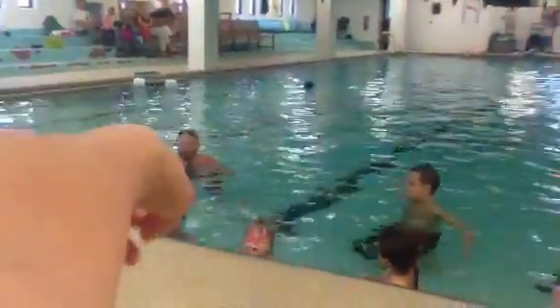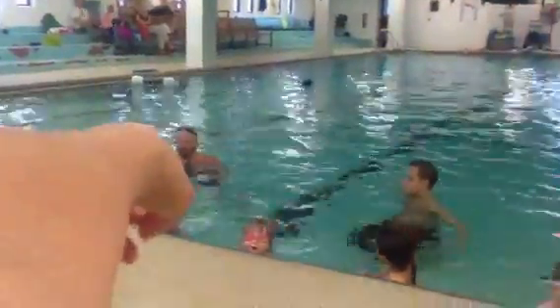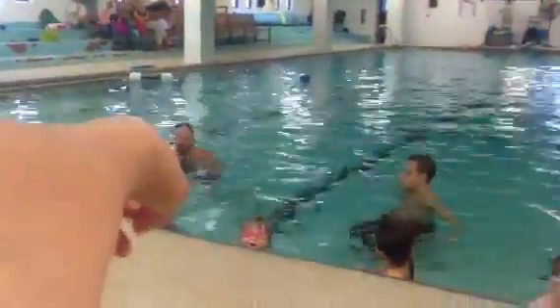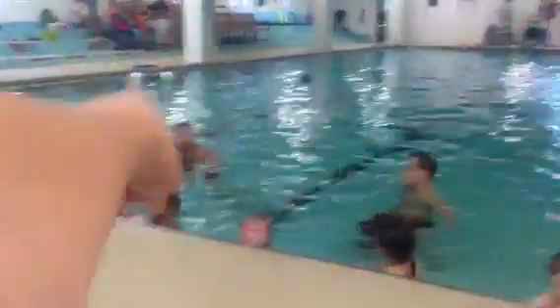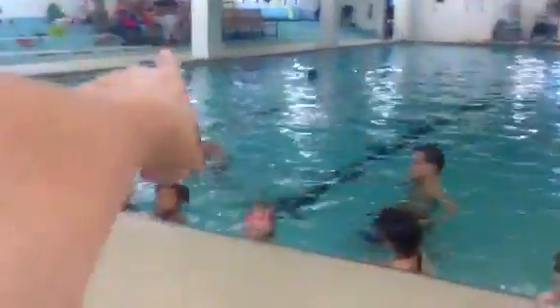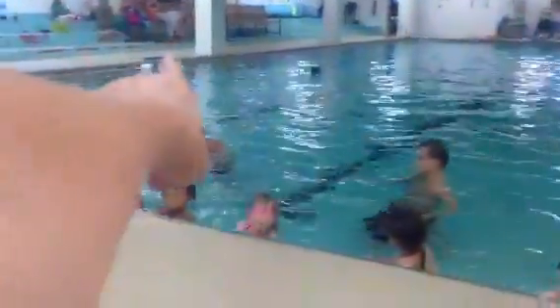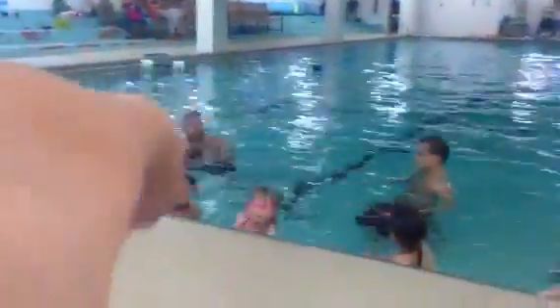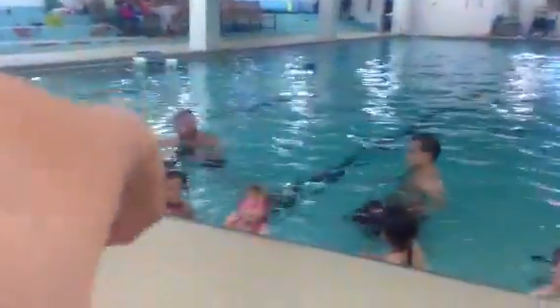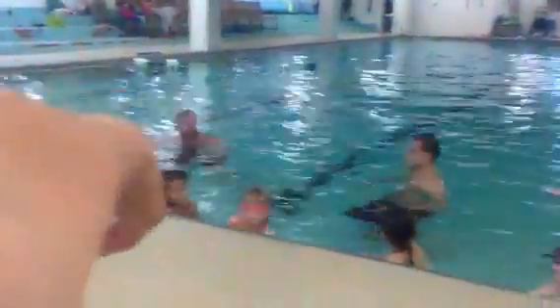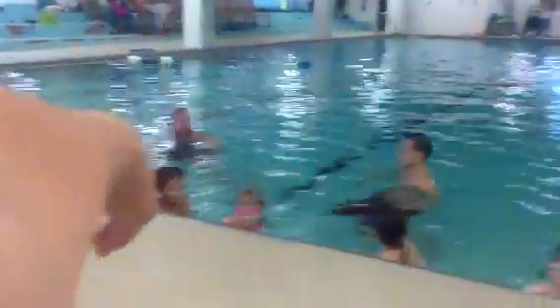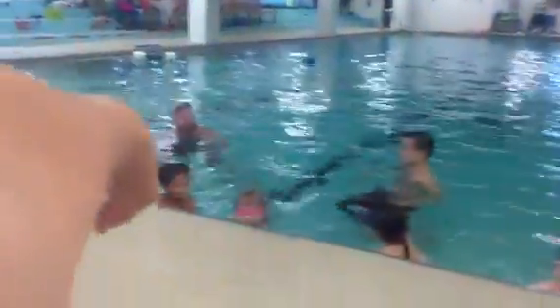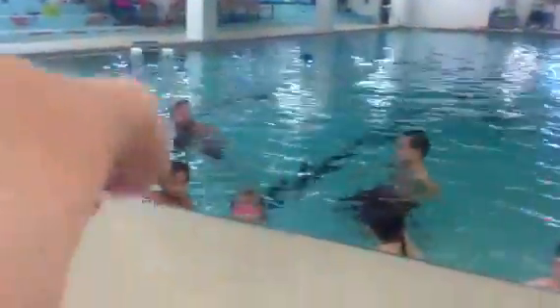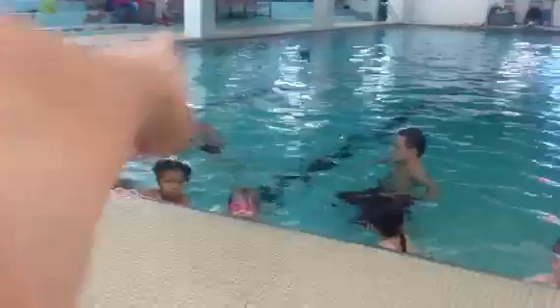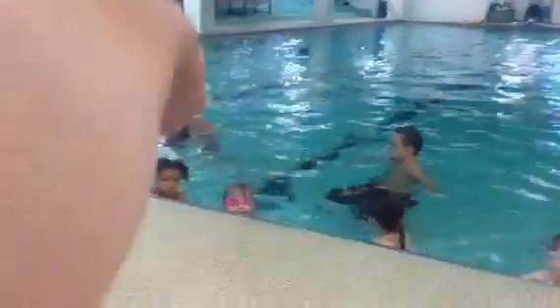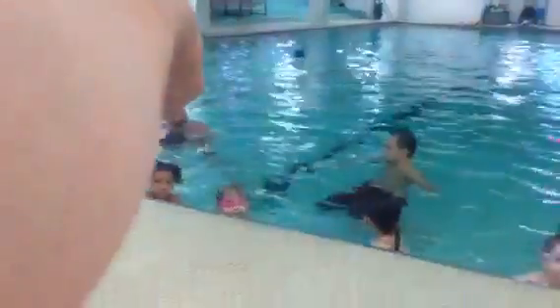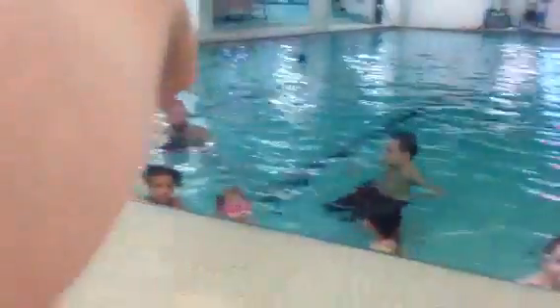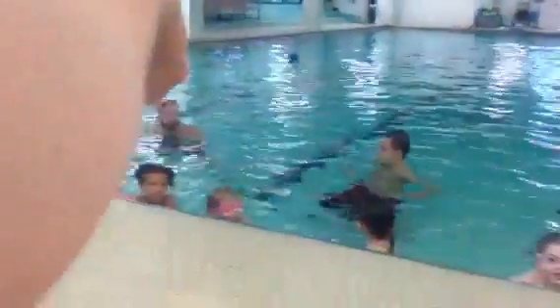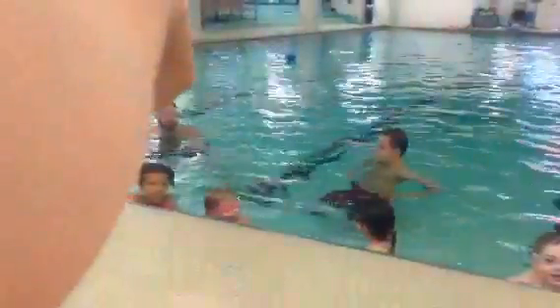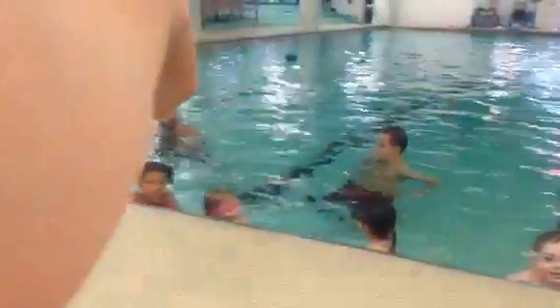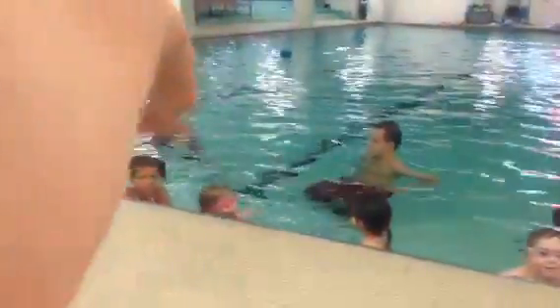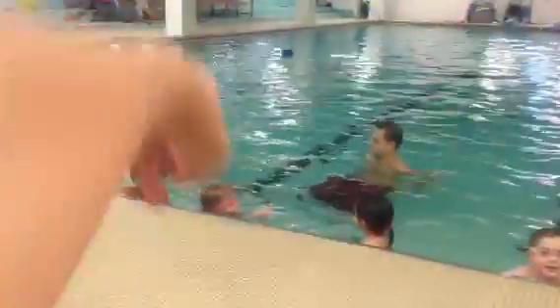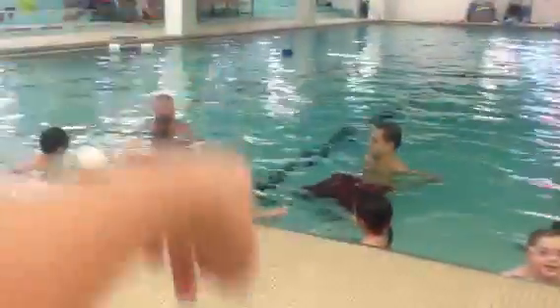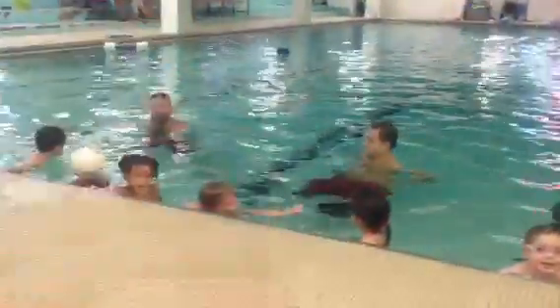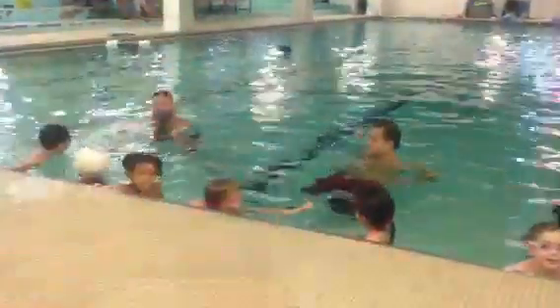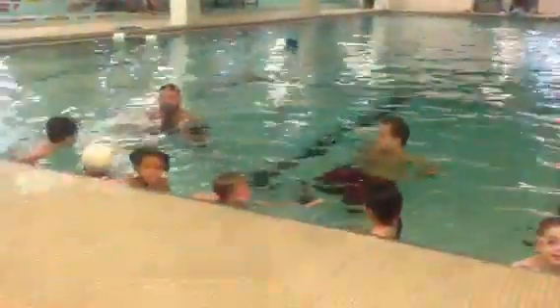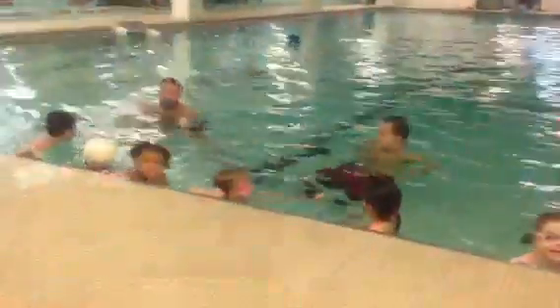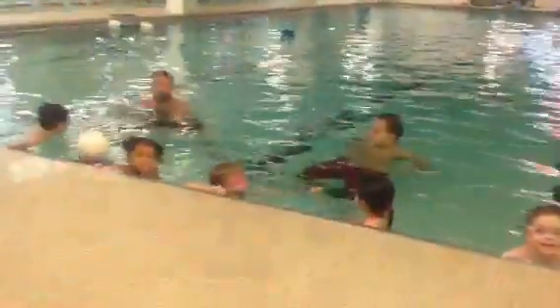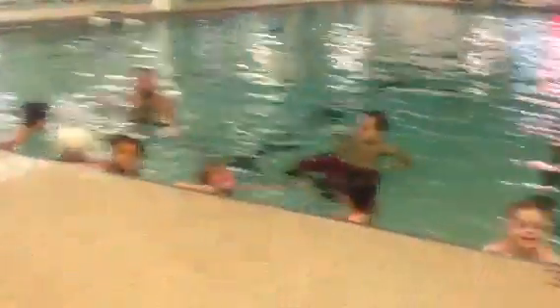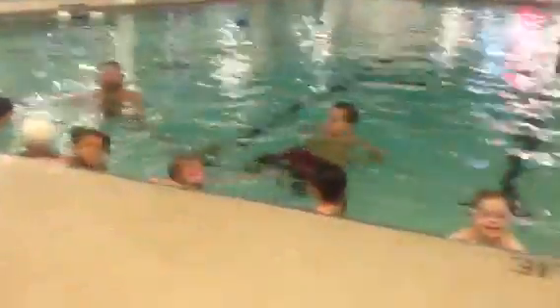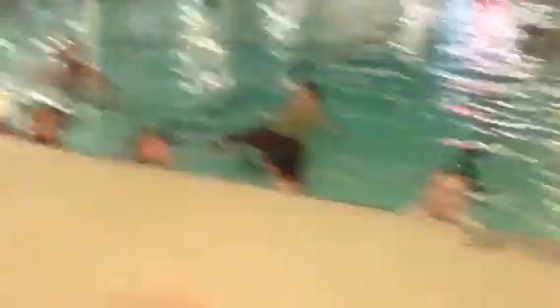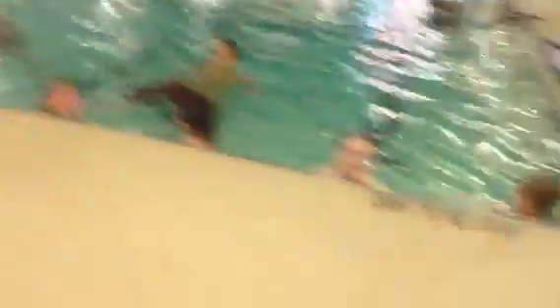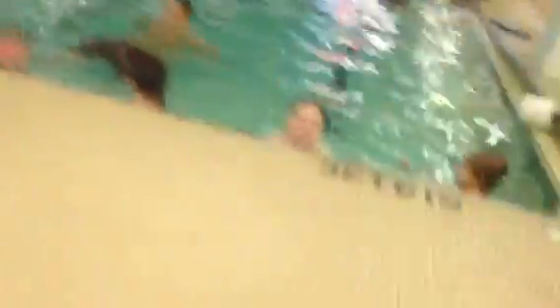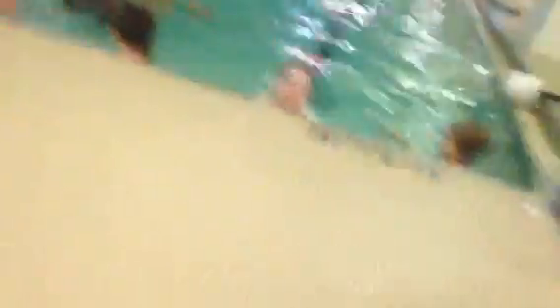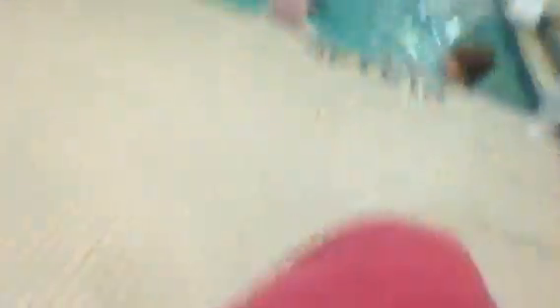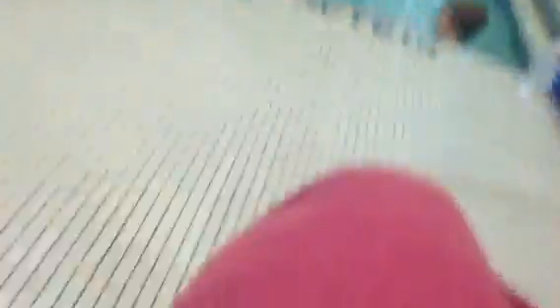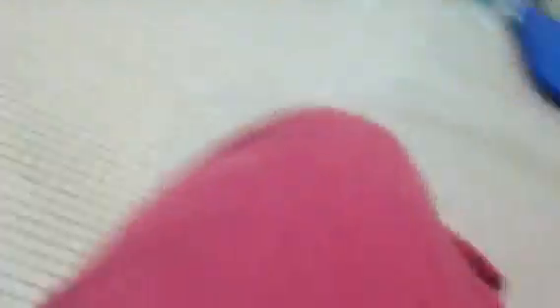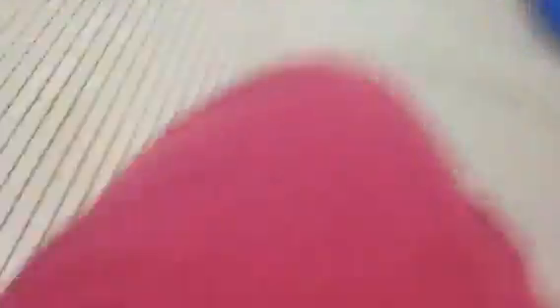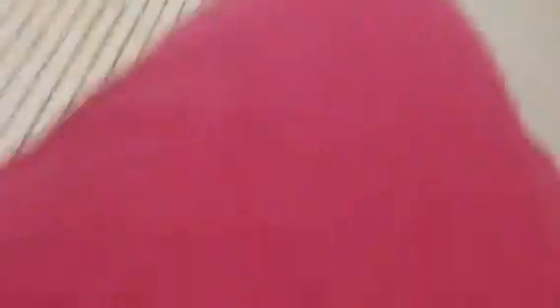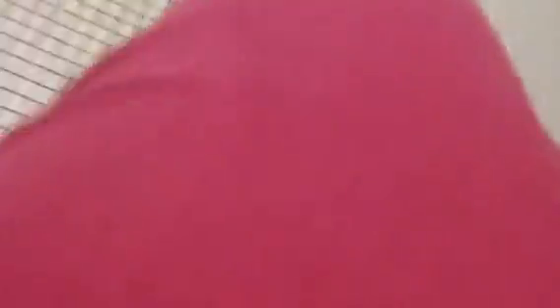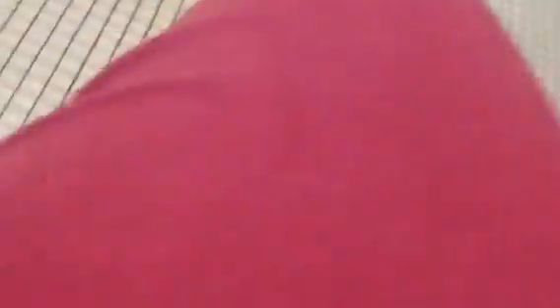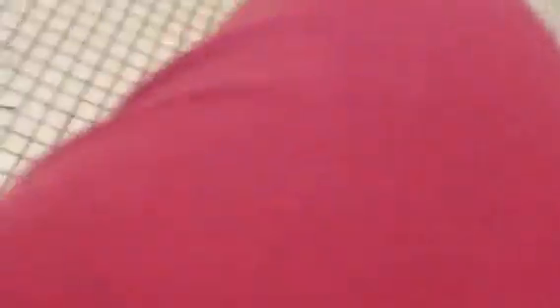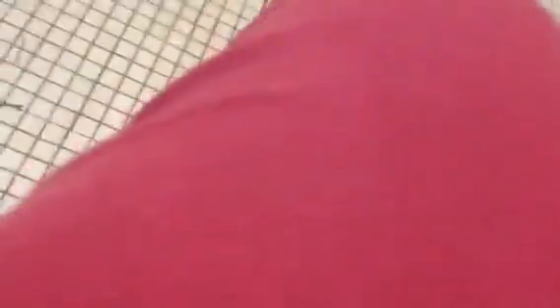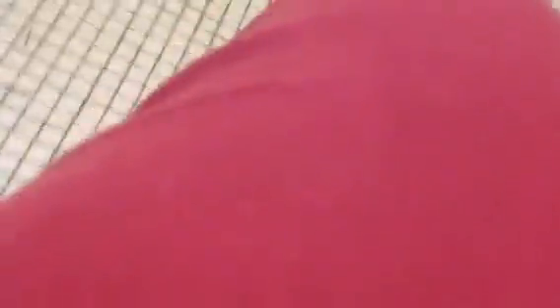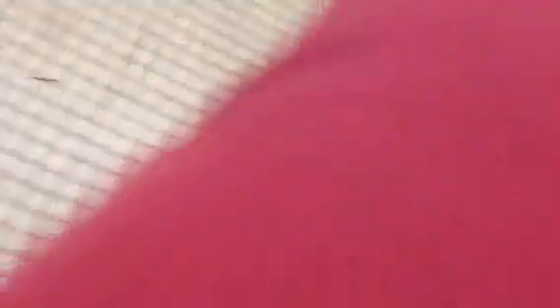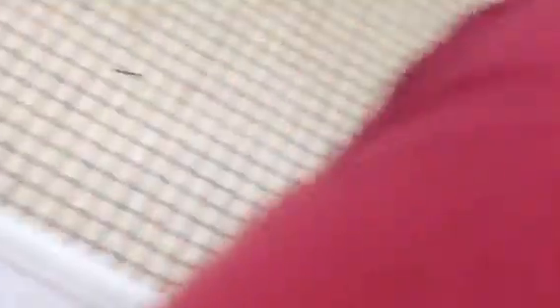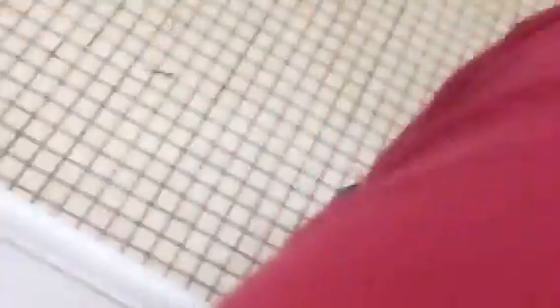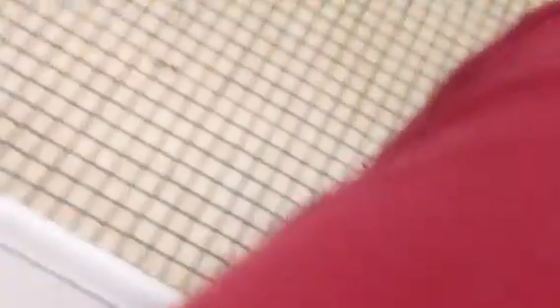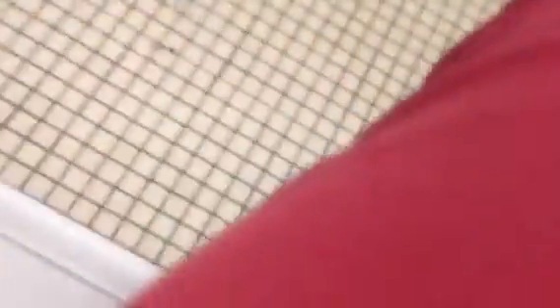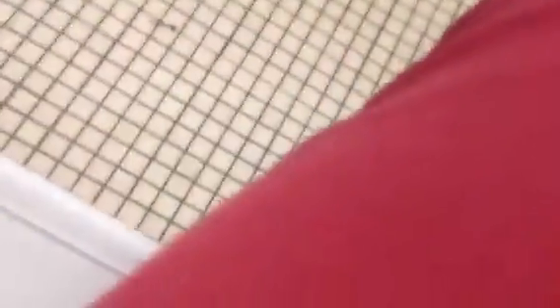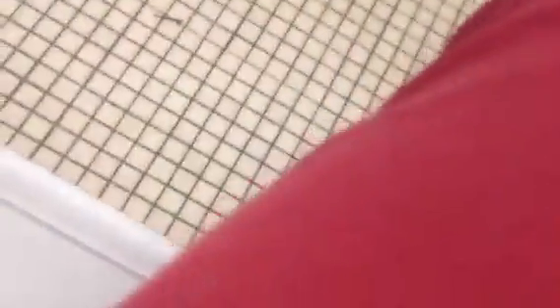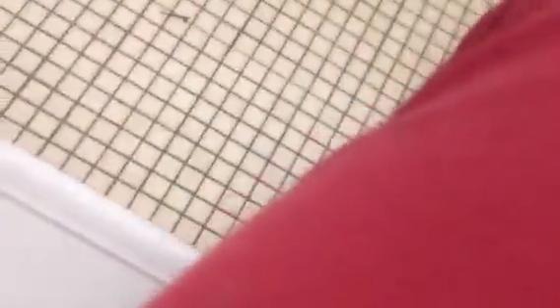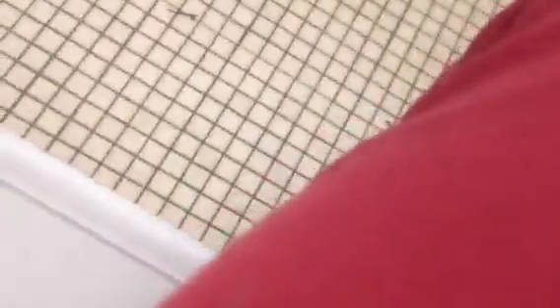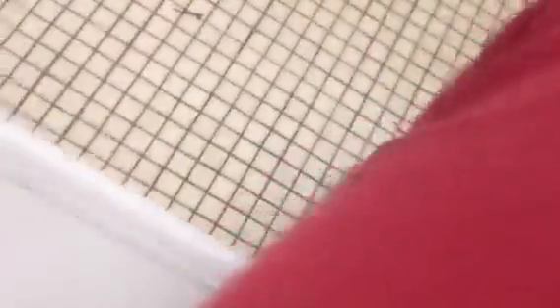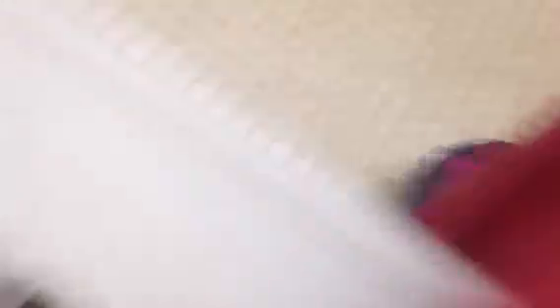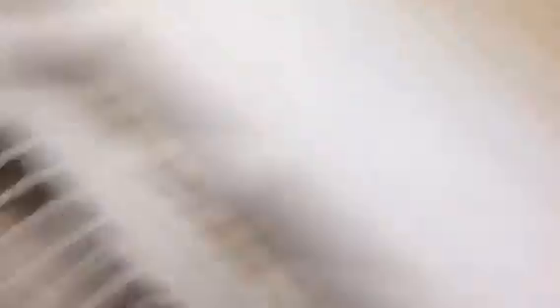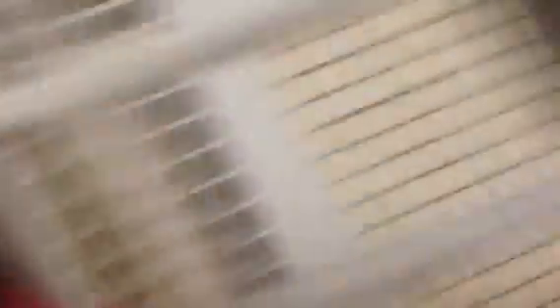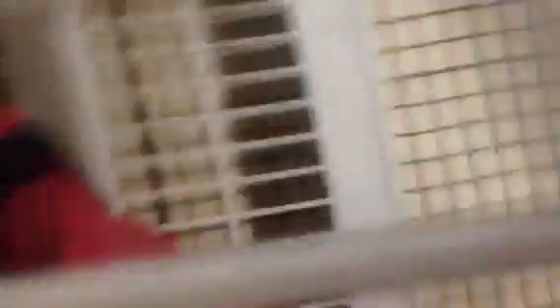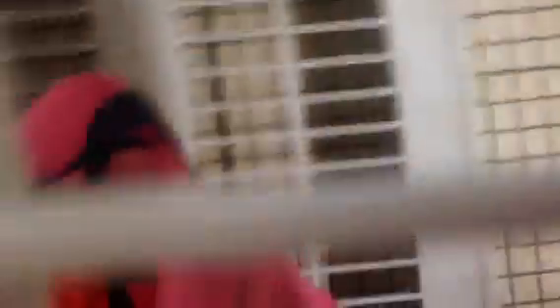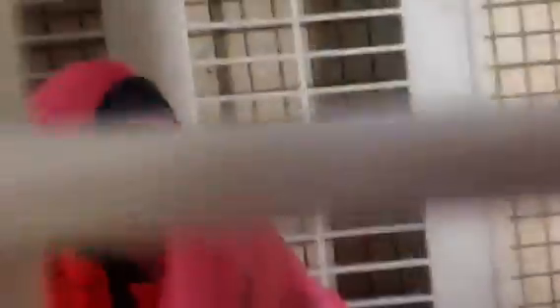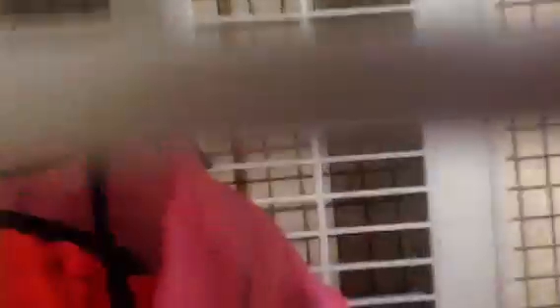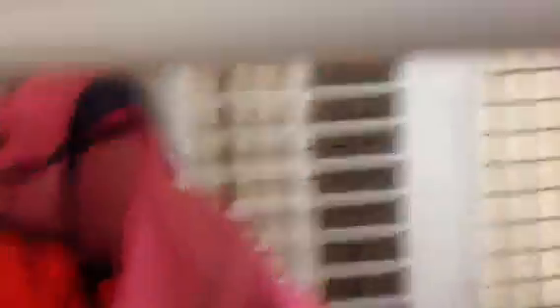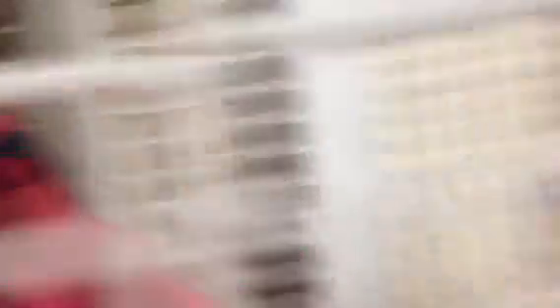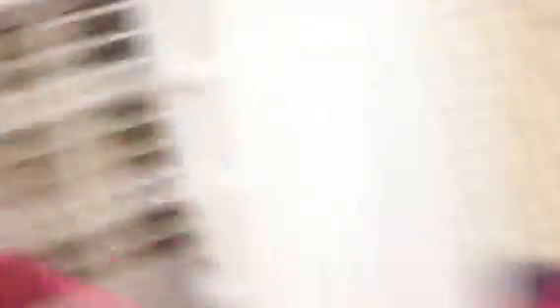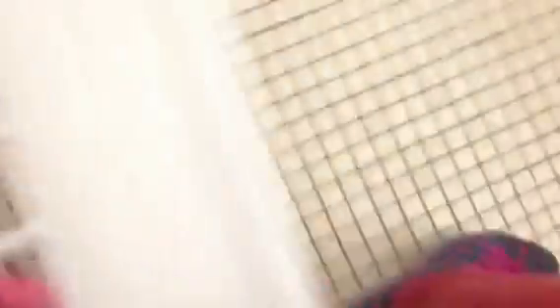So when I say go, AJ is going to push off the wall and try to jump all the way to me. All right, AJ.